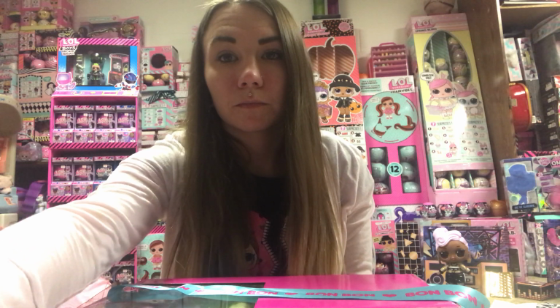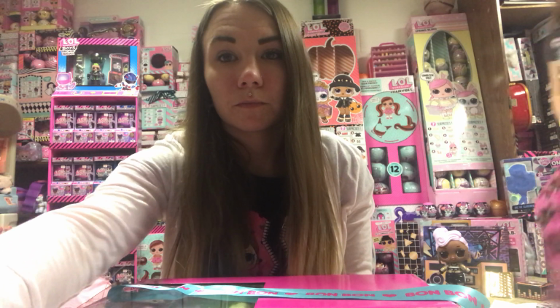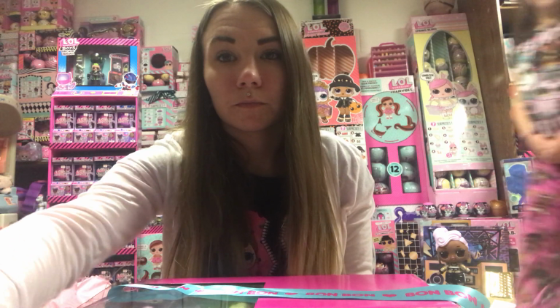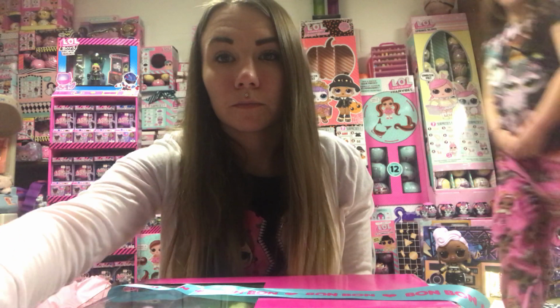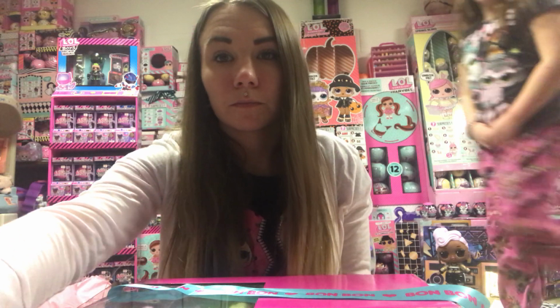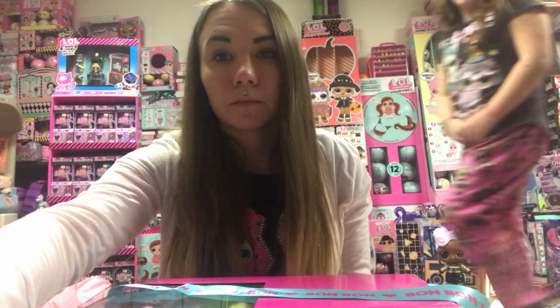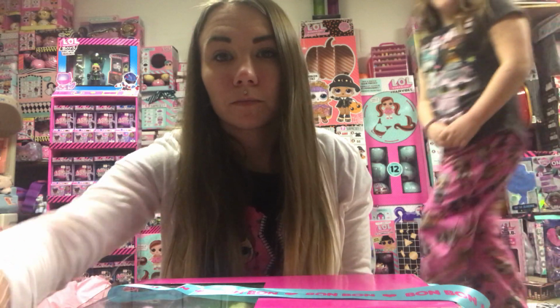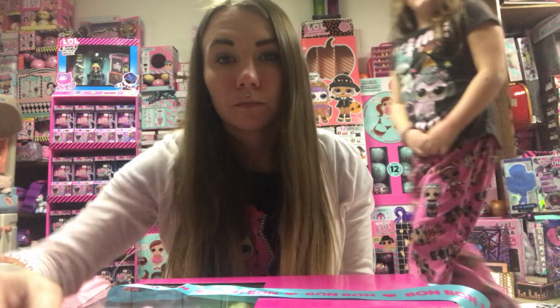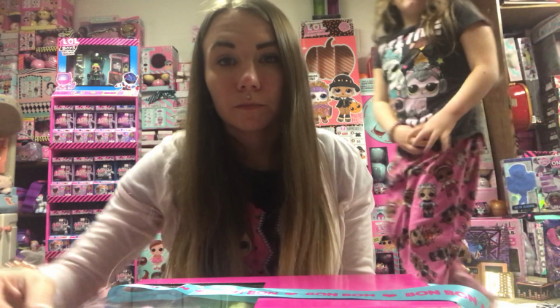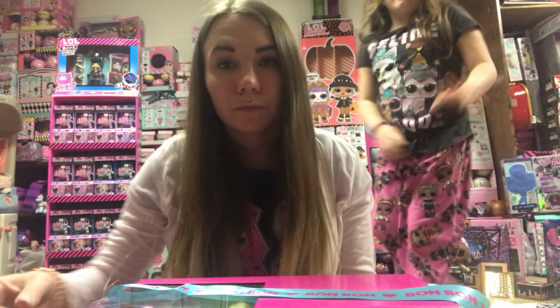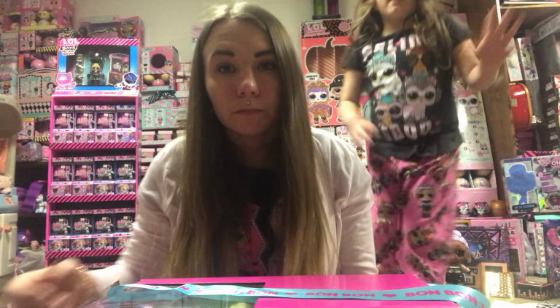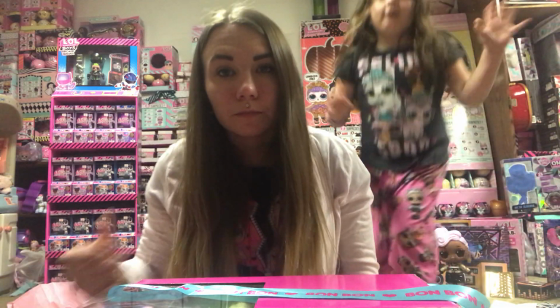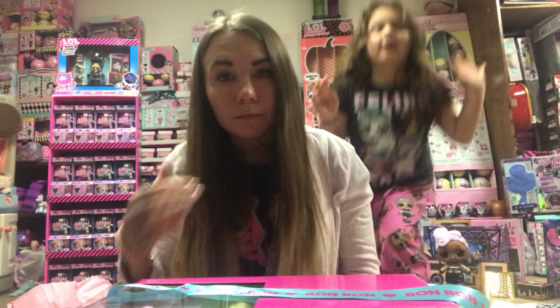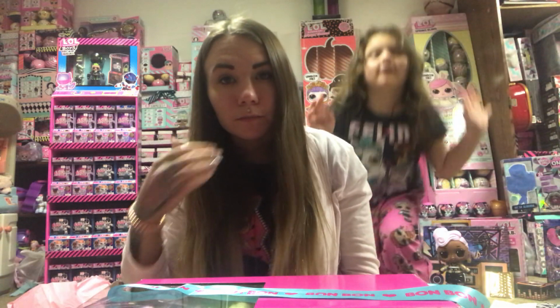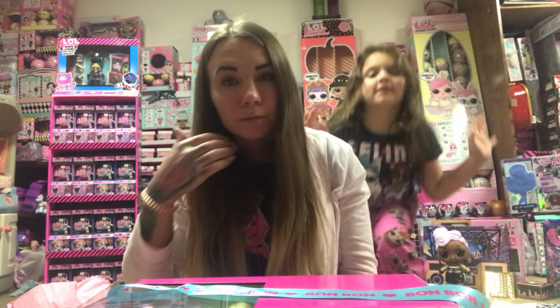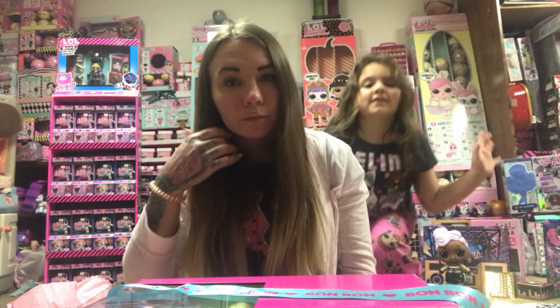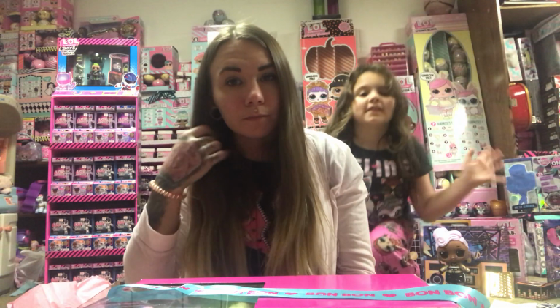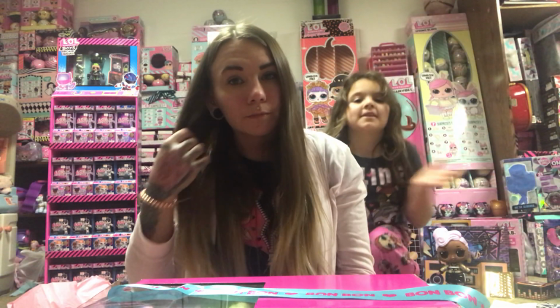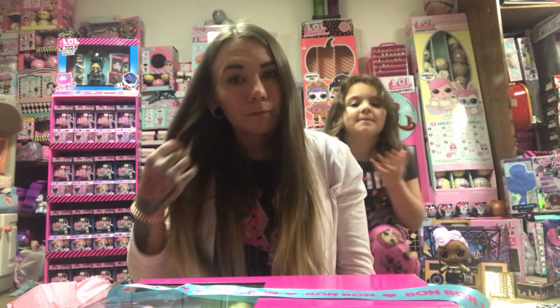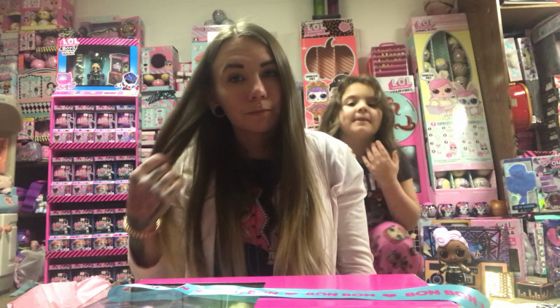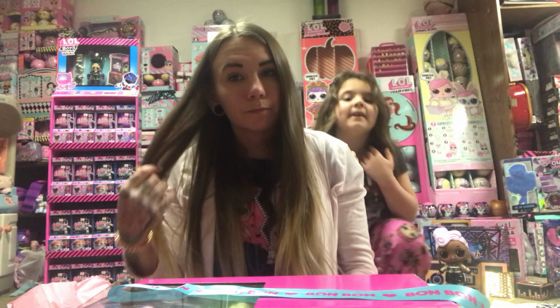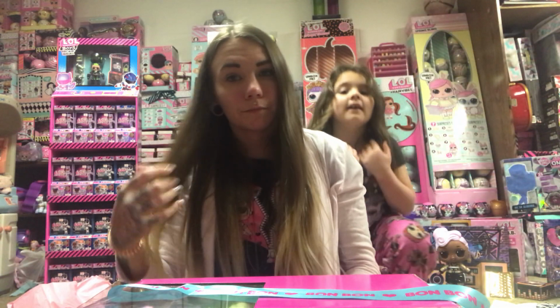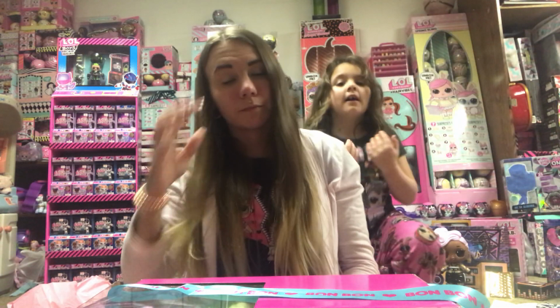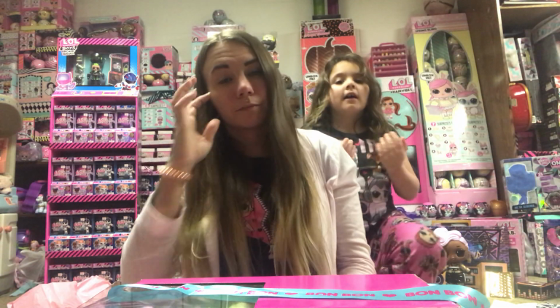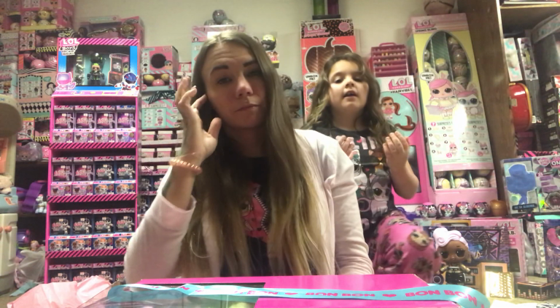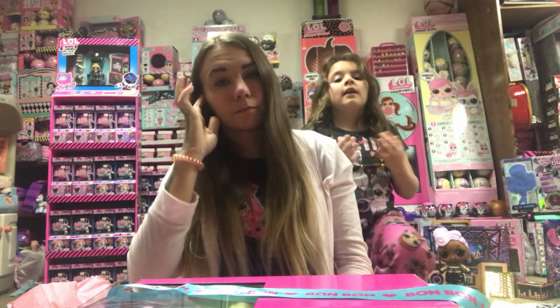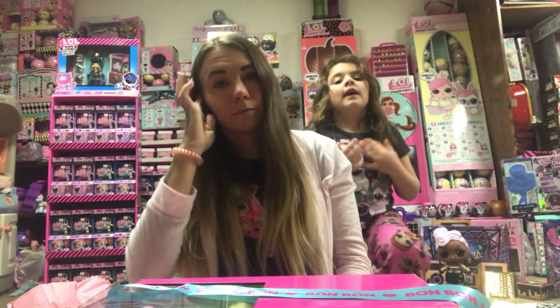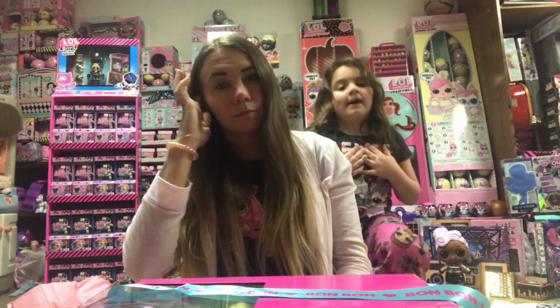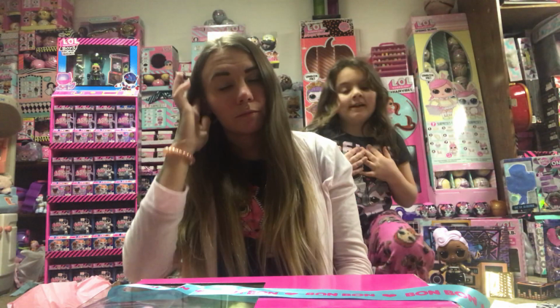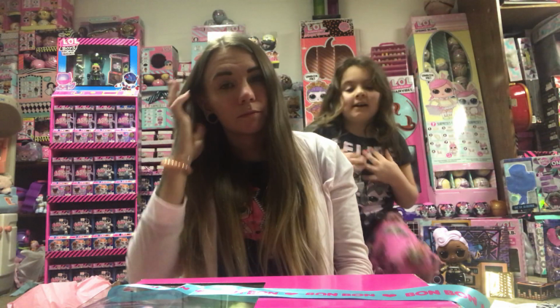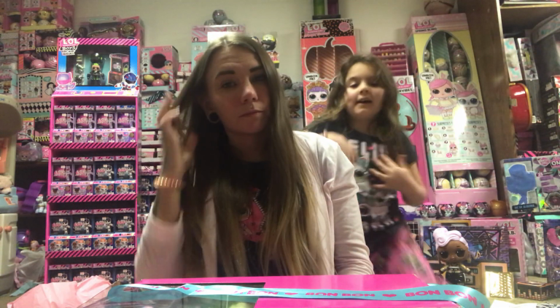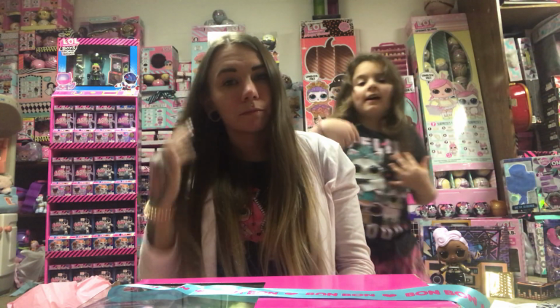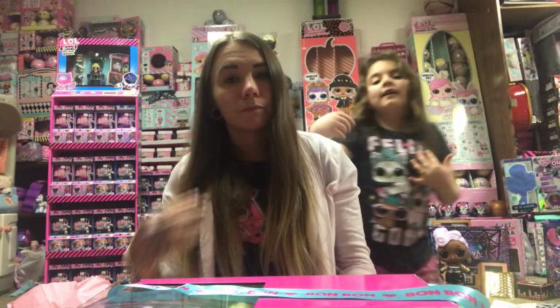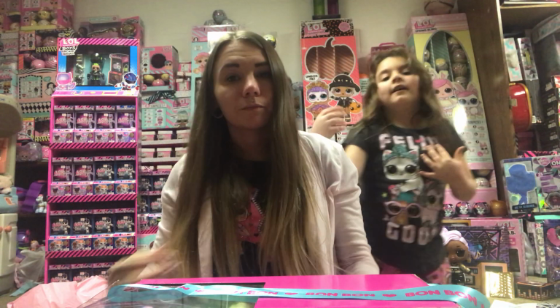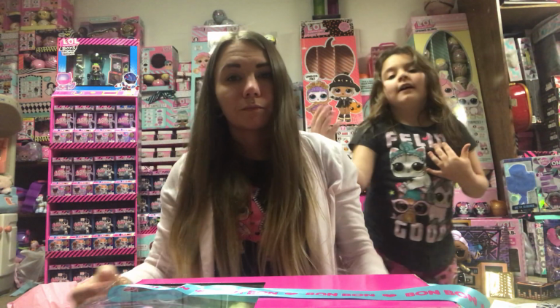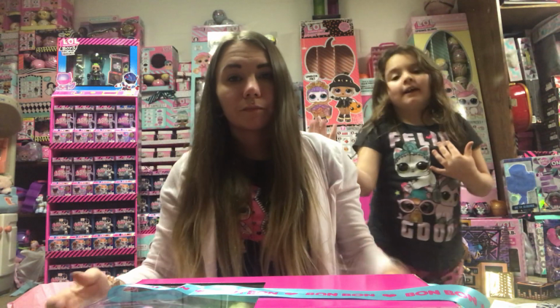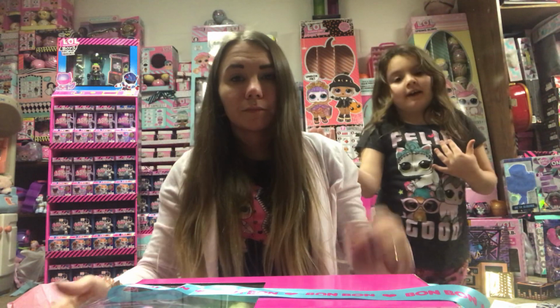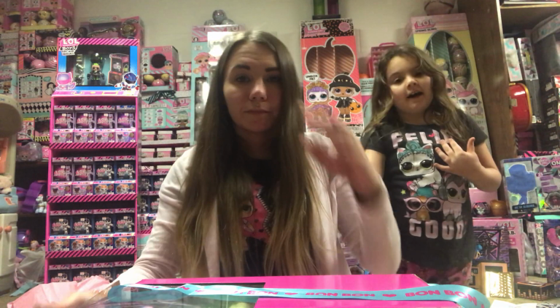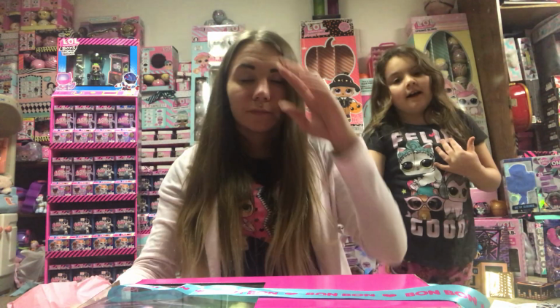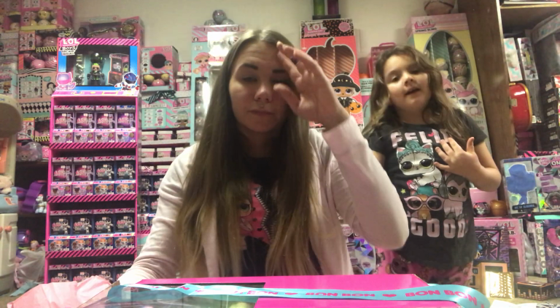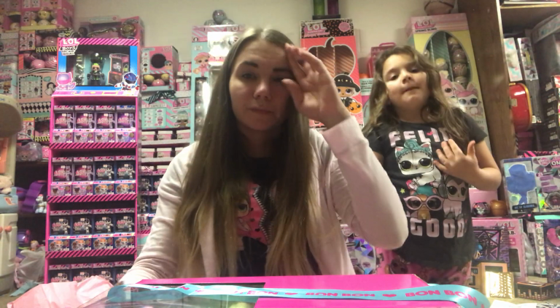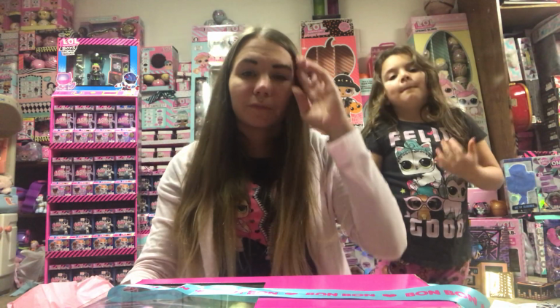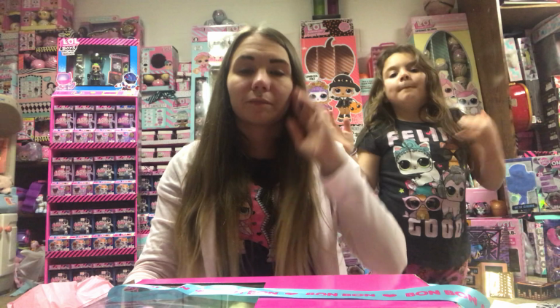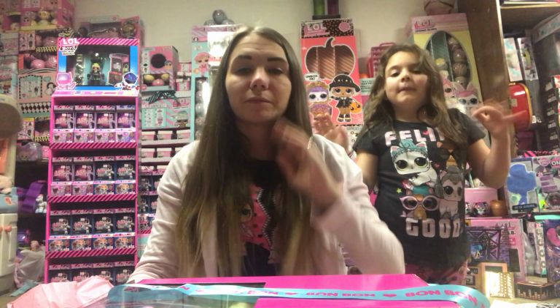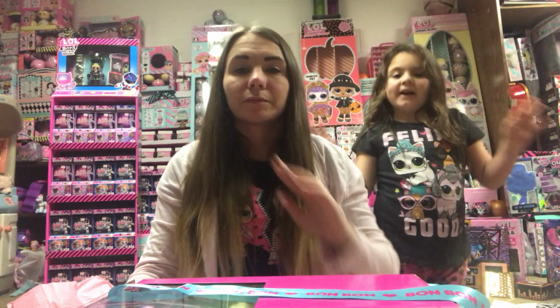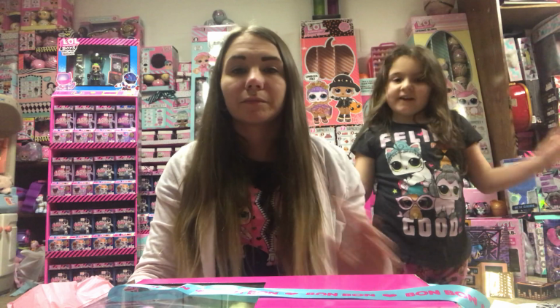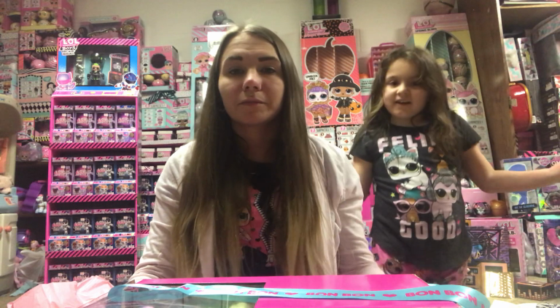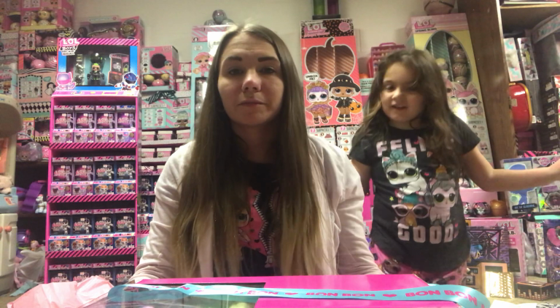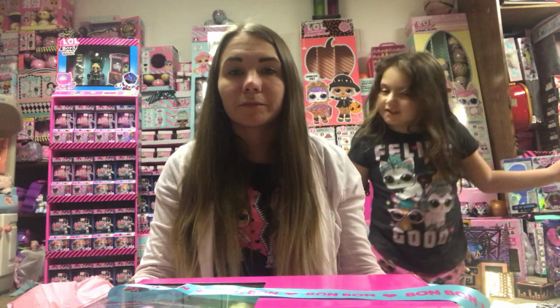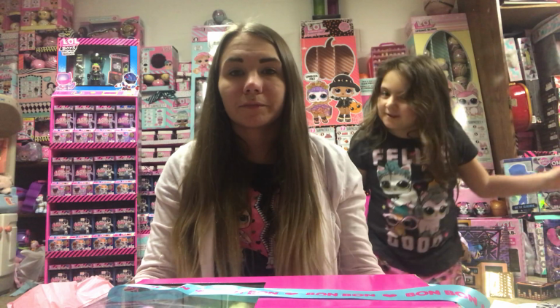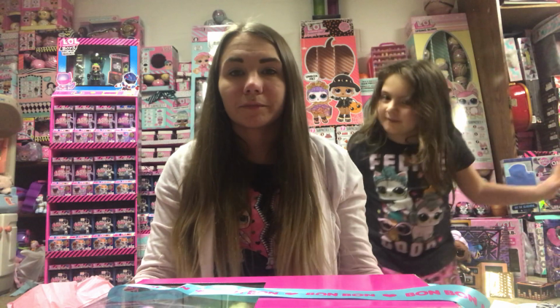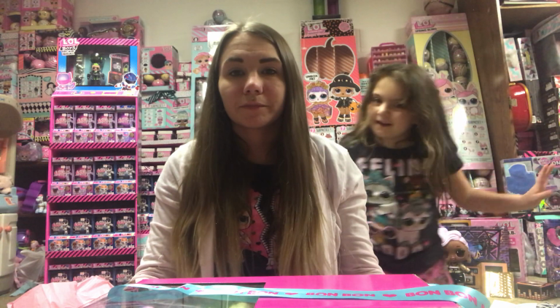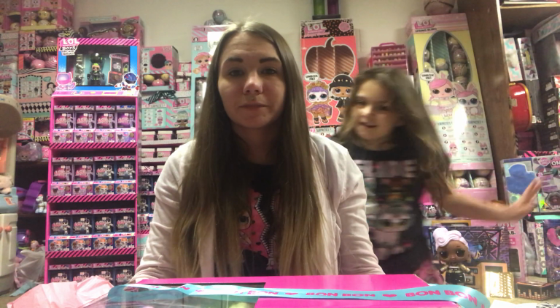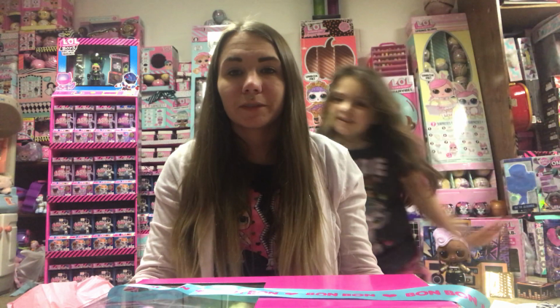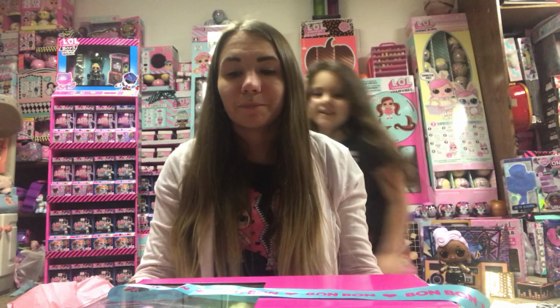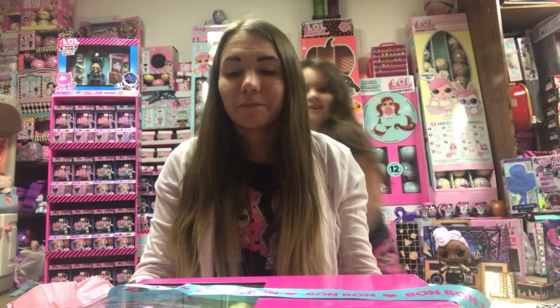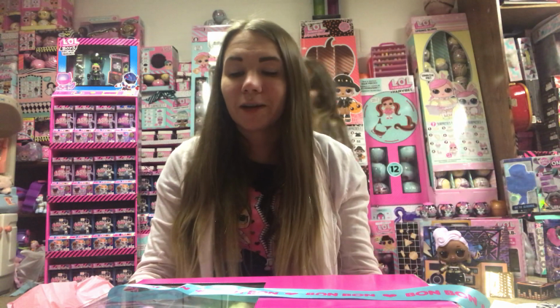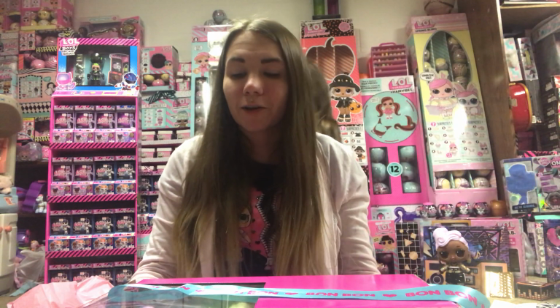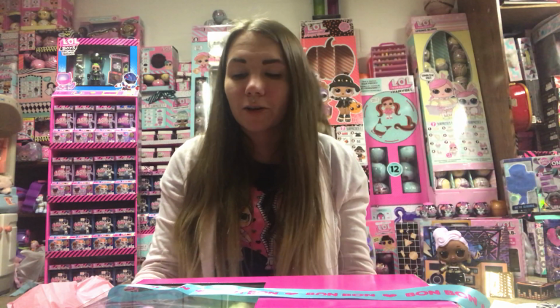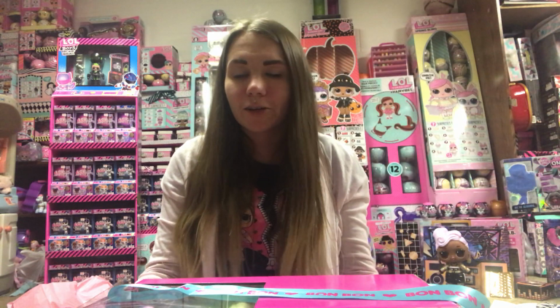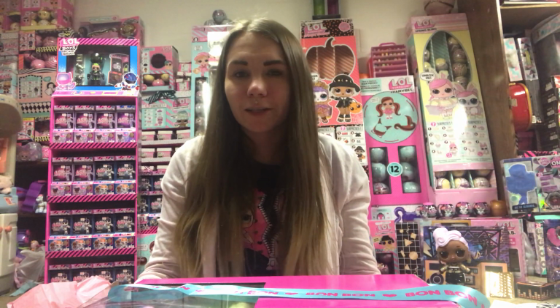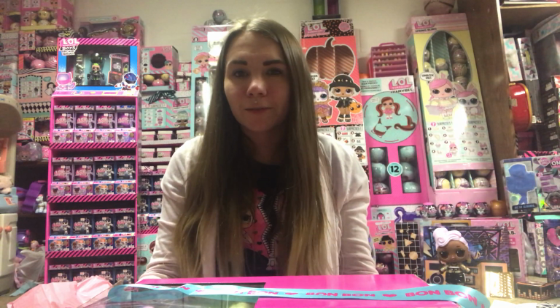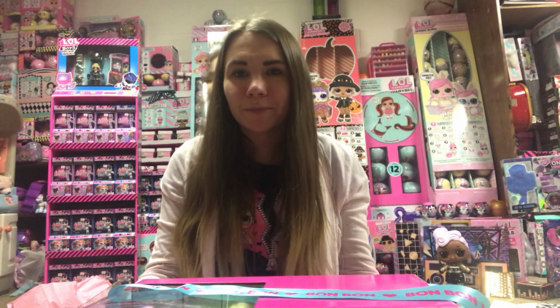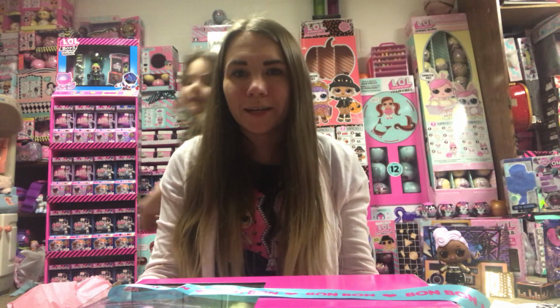Hello, LL Hunters. It's me, Rihanna, and Rhea. Merry Christmas! Merry Christmas.